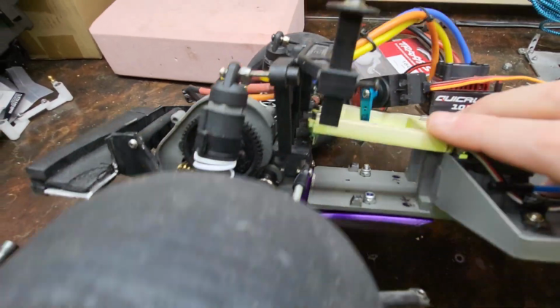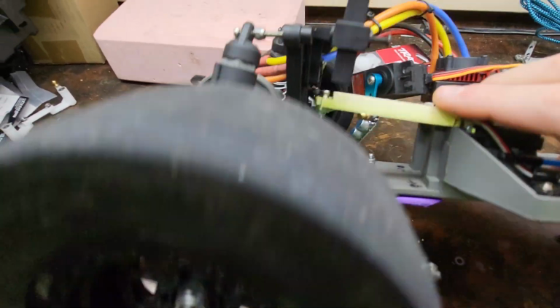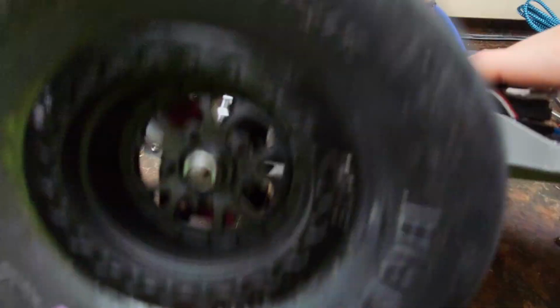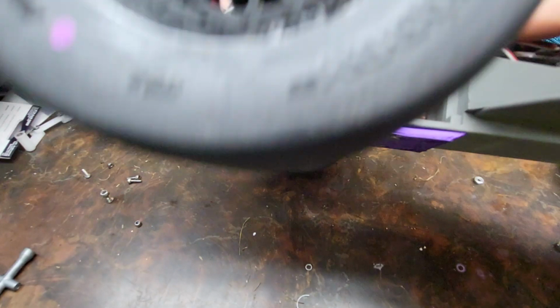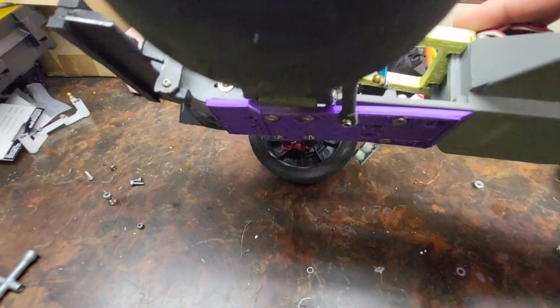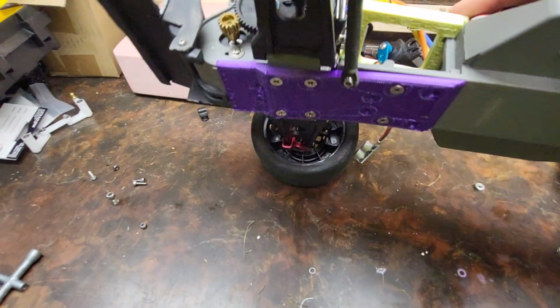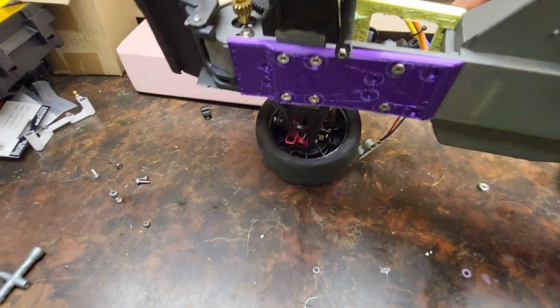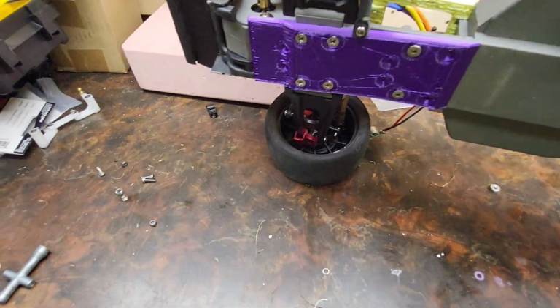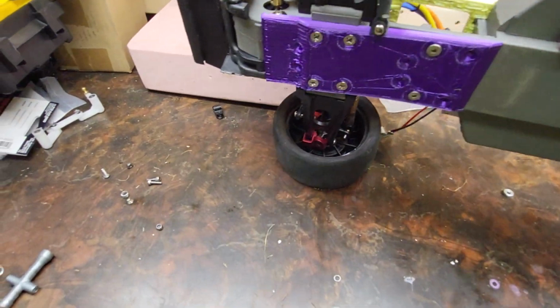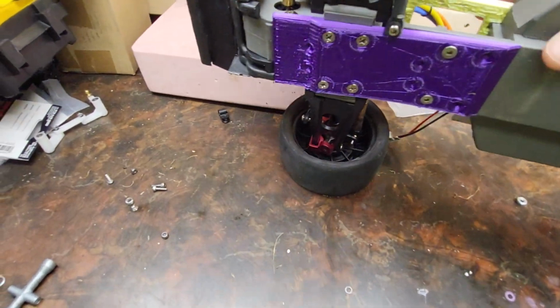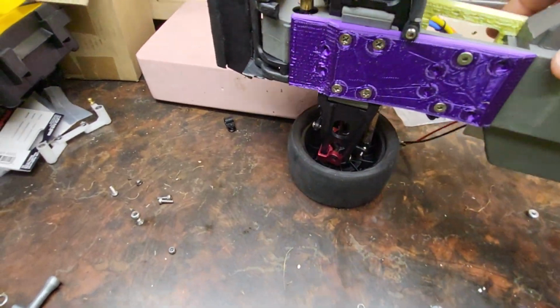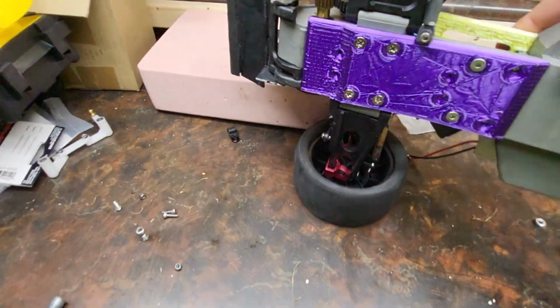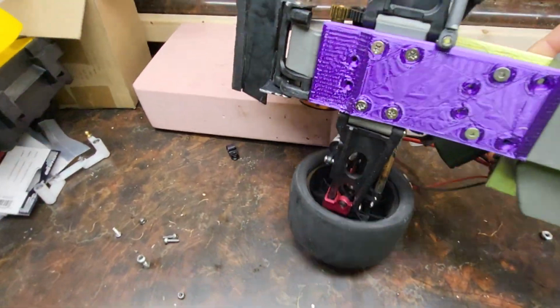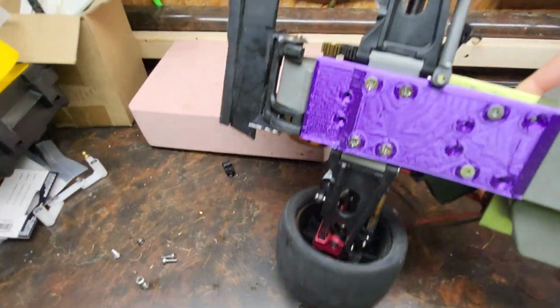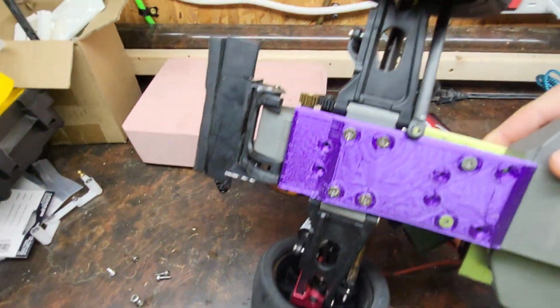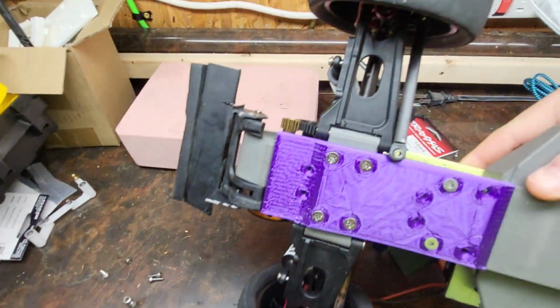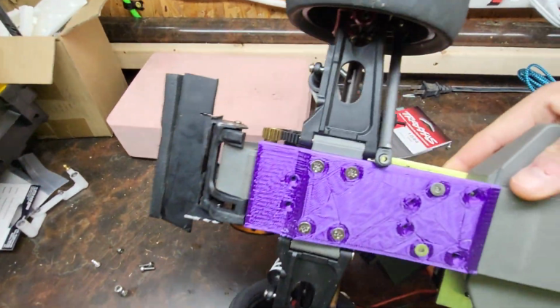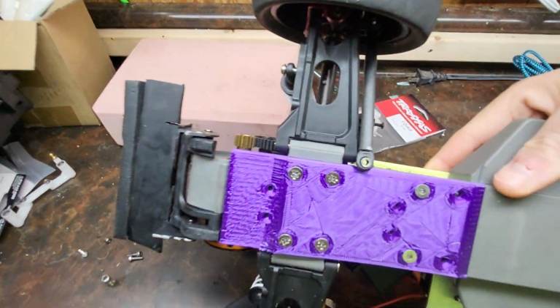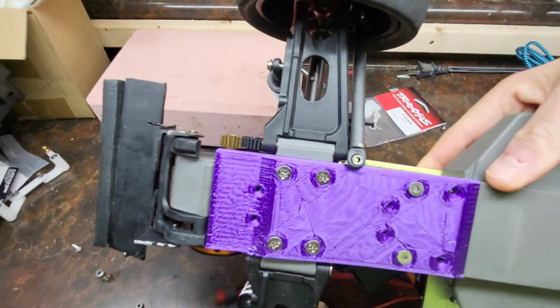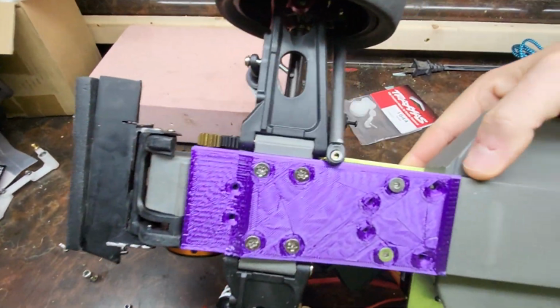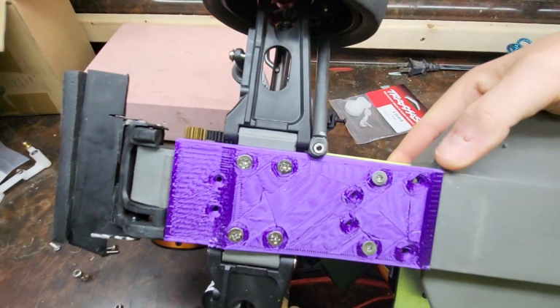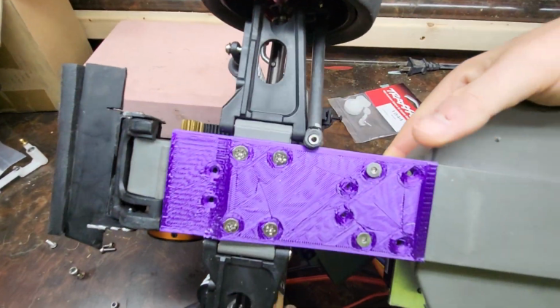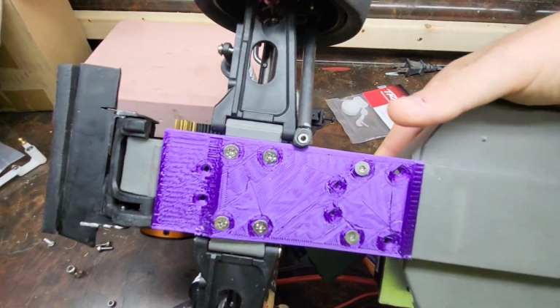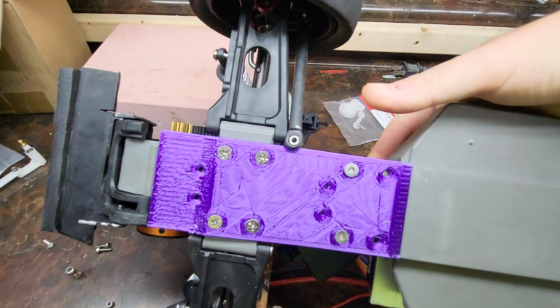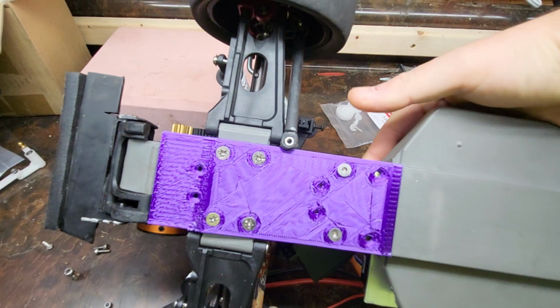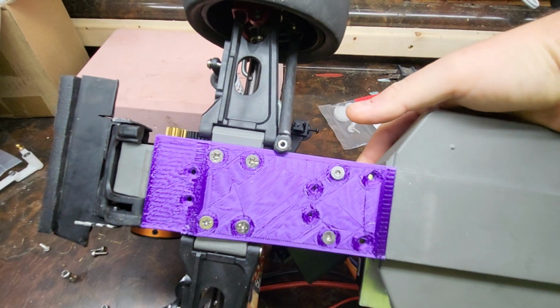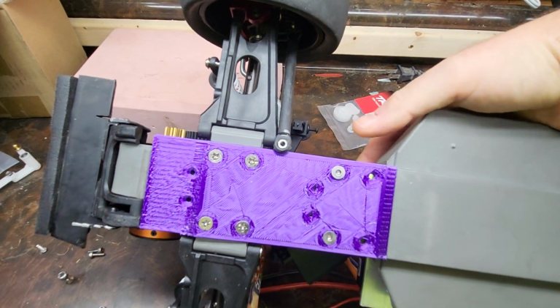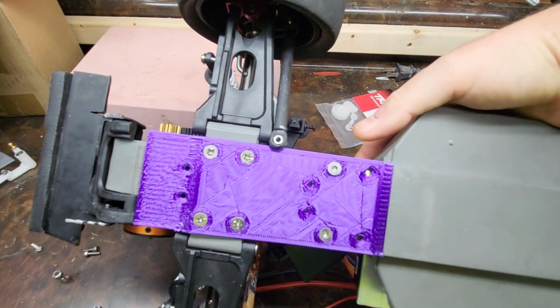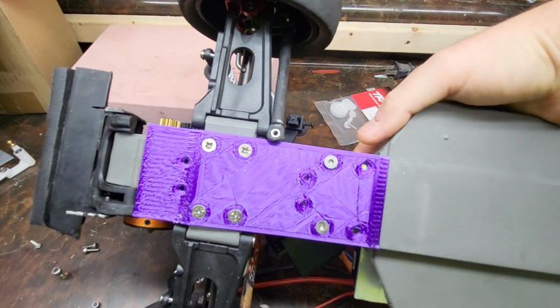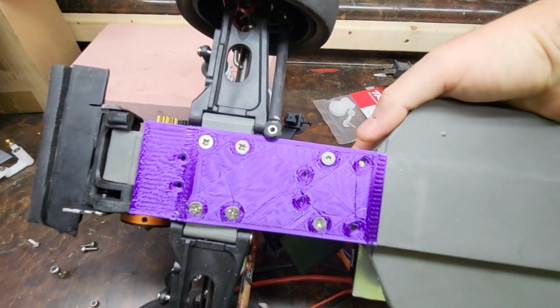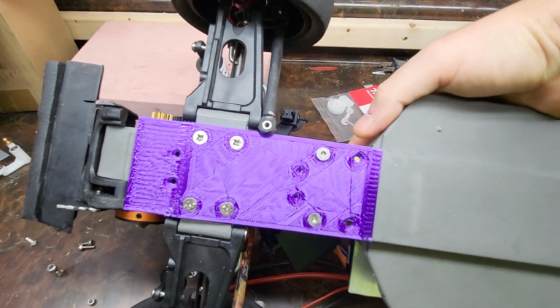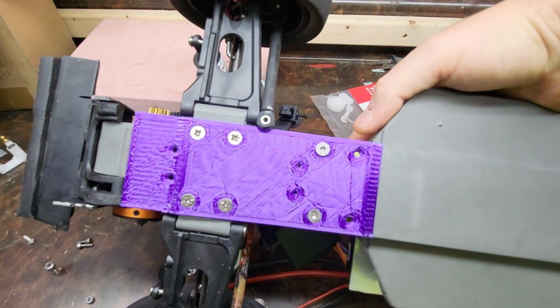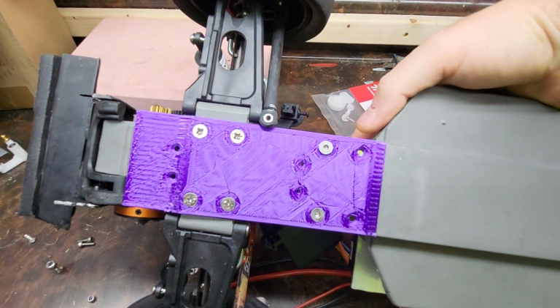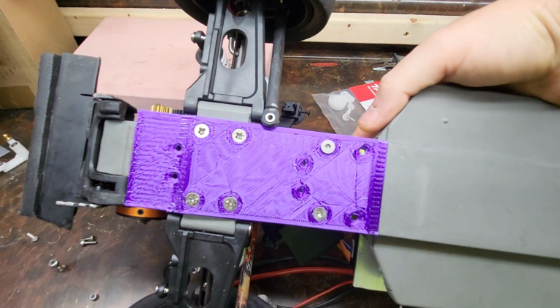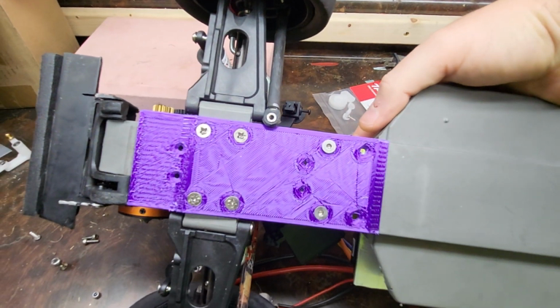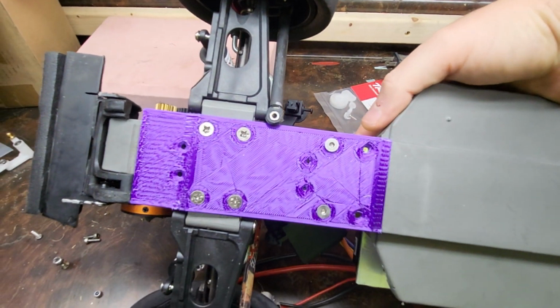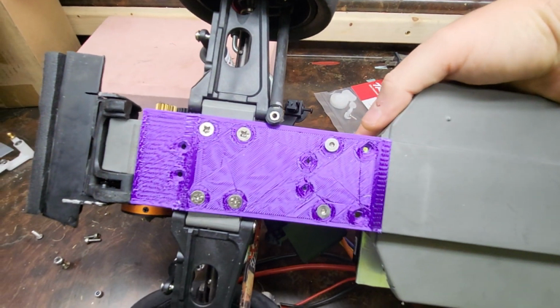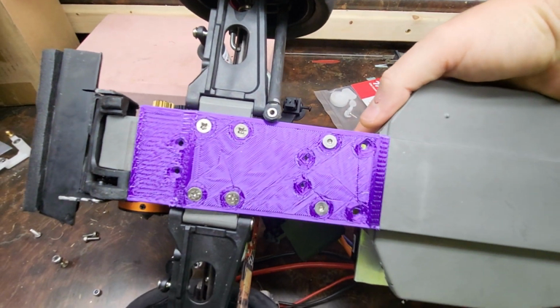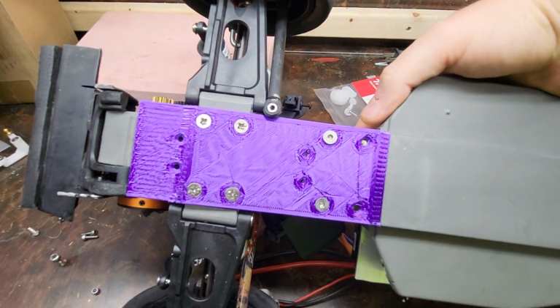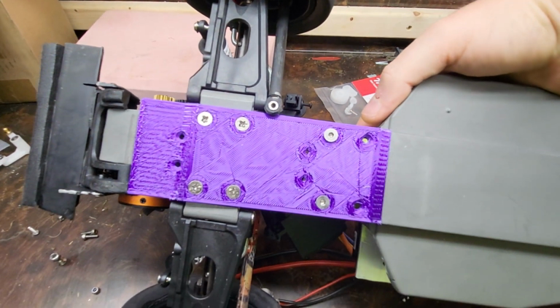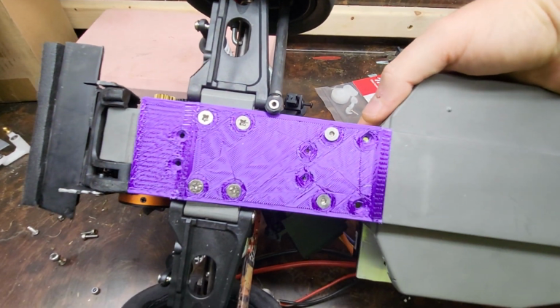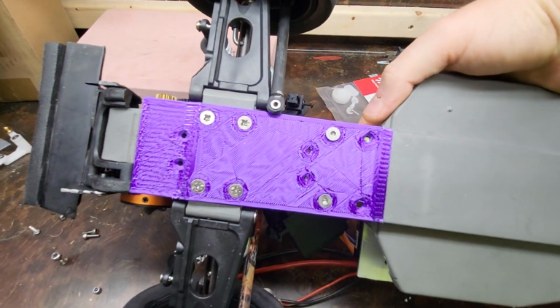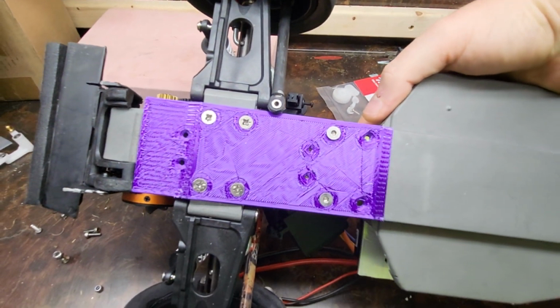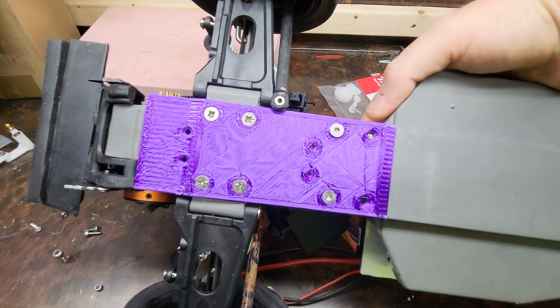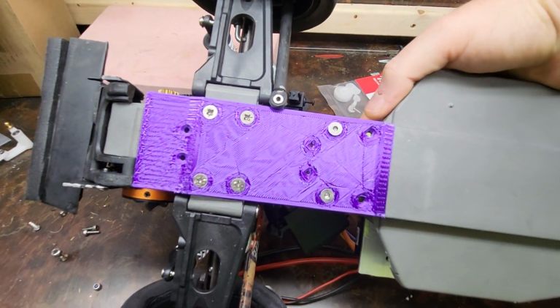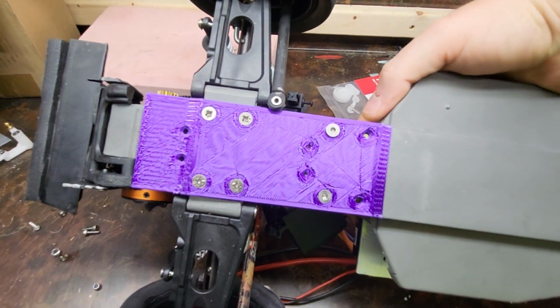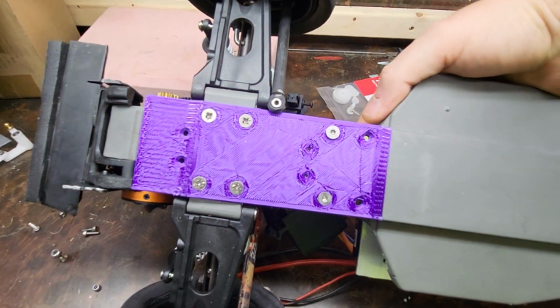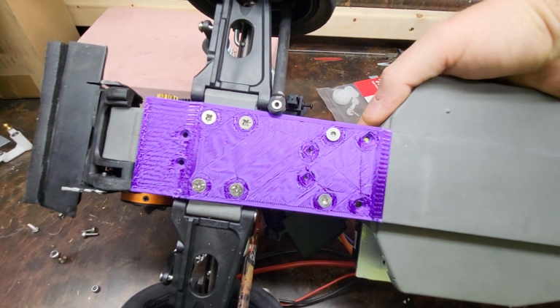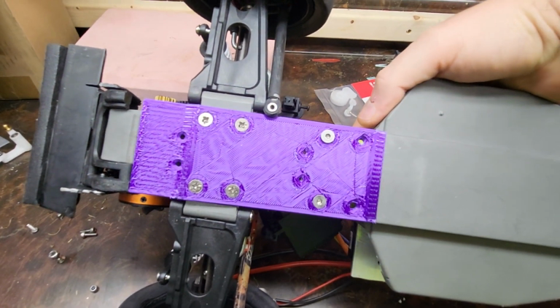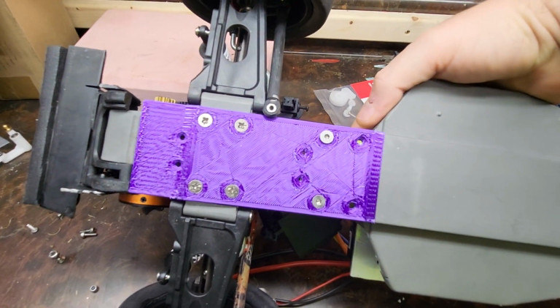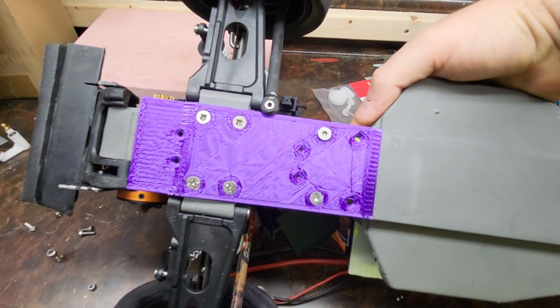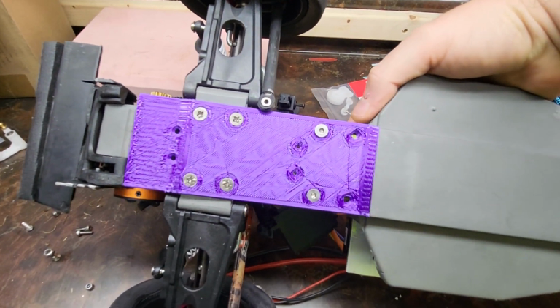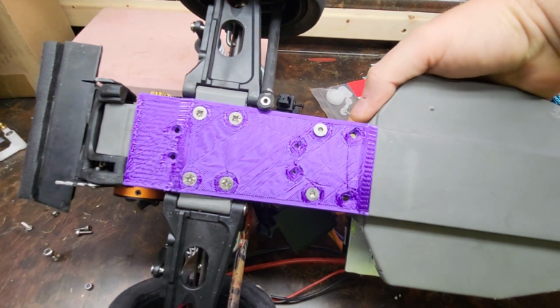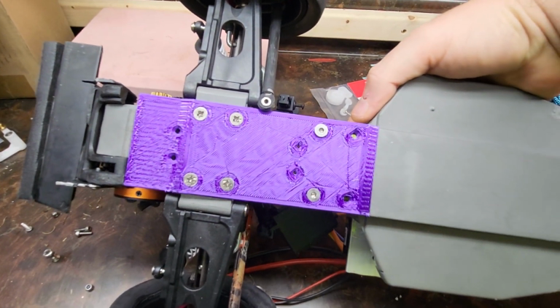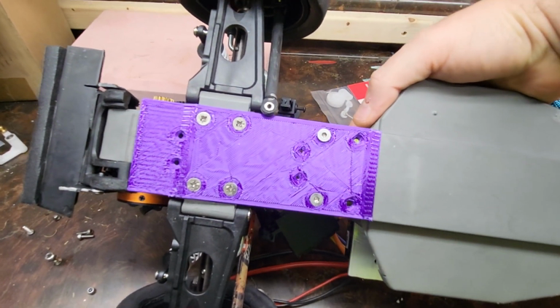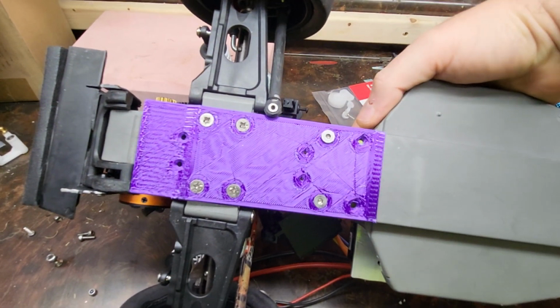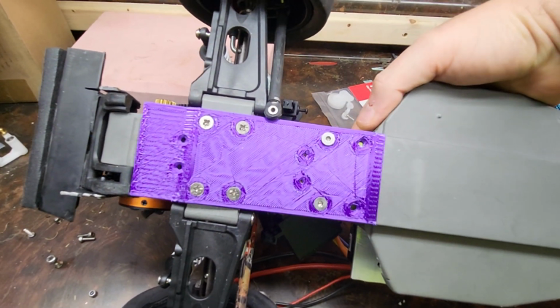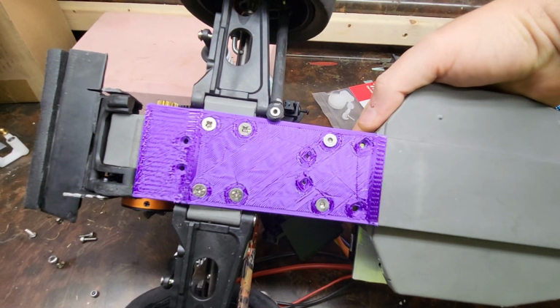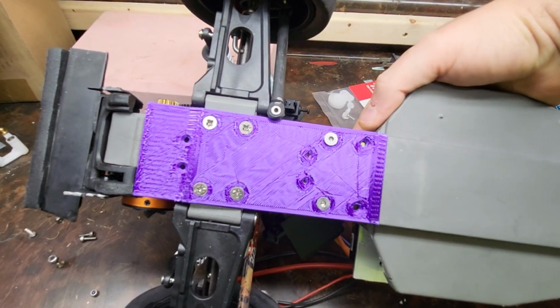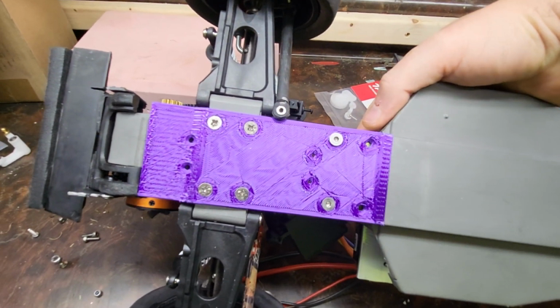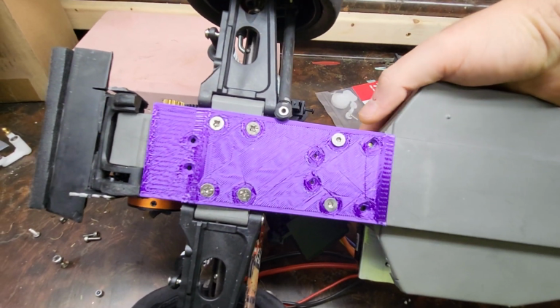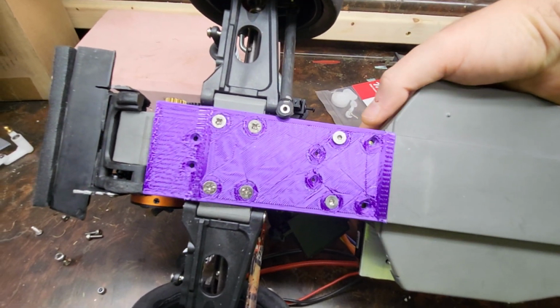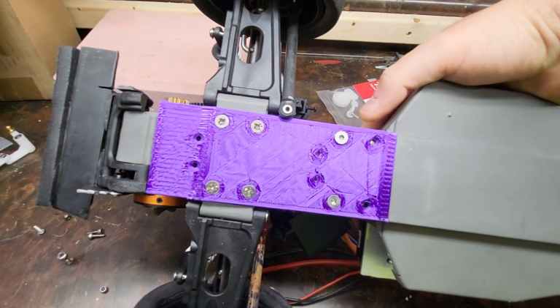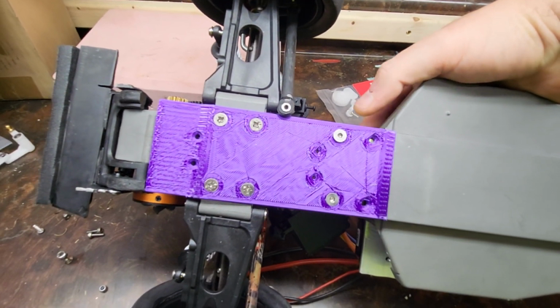And a huge thanks to Colton over at RC Crawler — man, I couldn't have done this without you. This thing came out perfect.